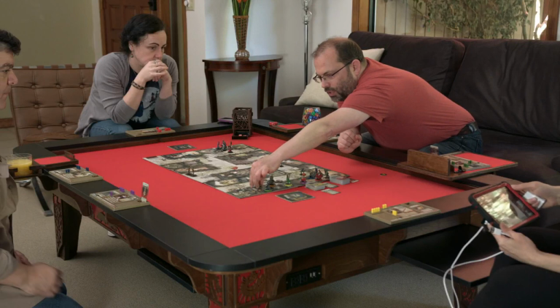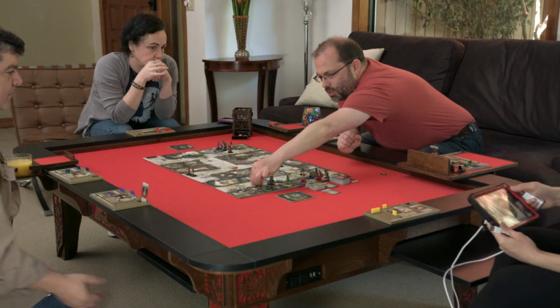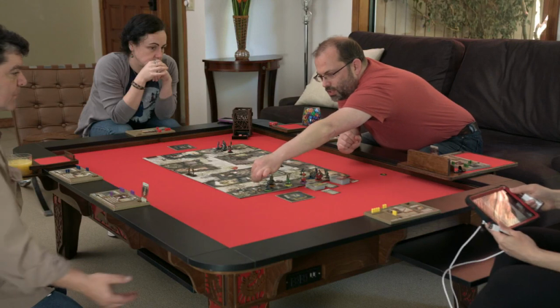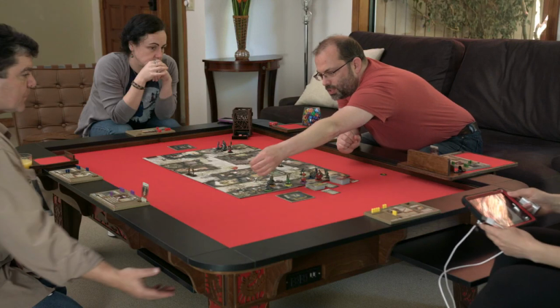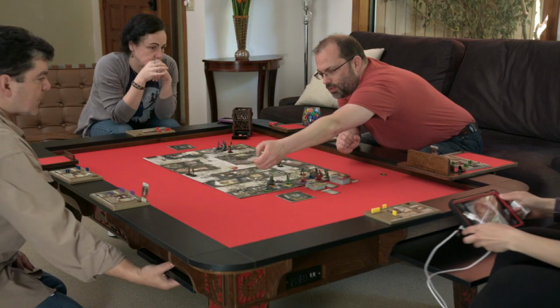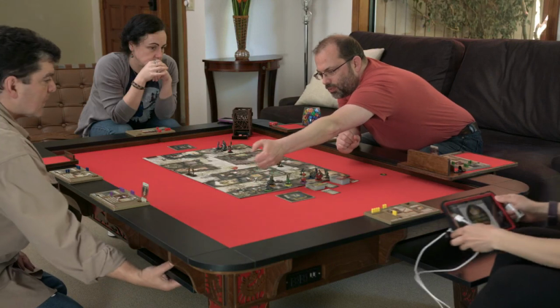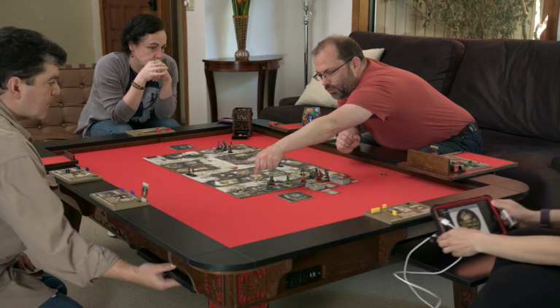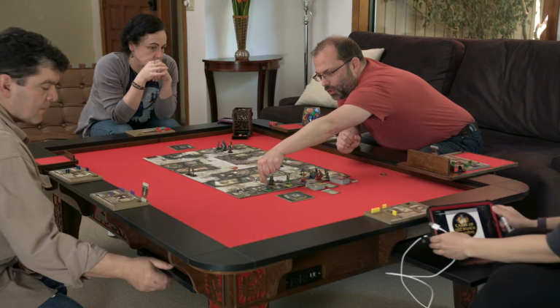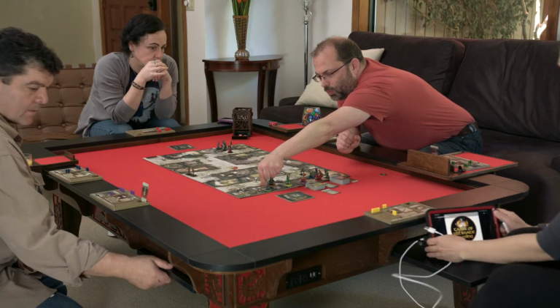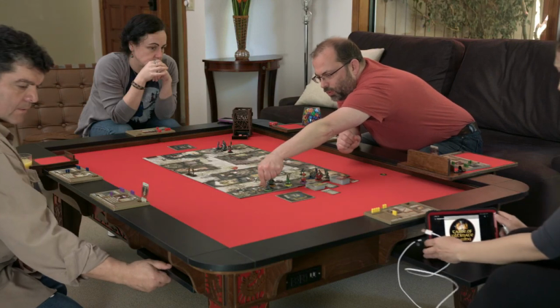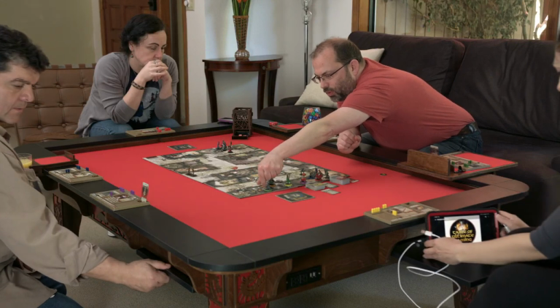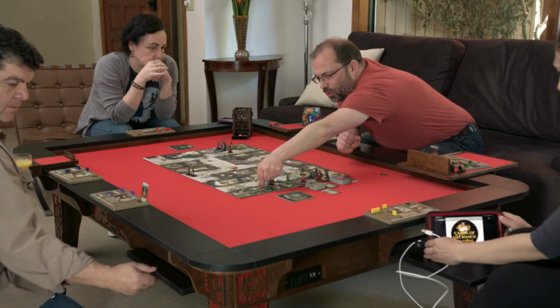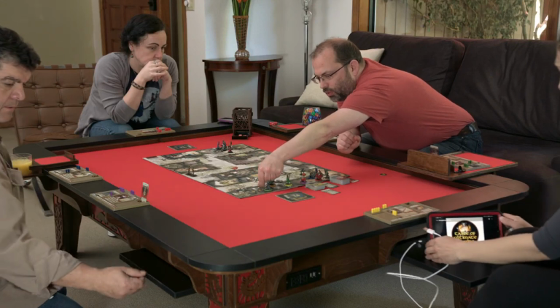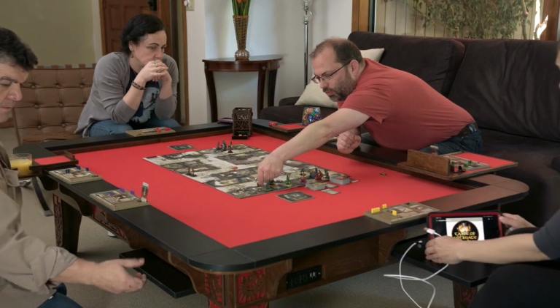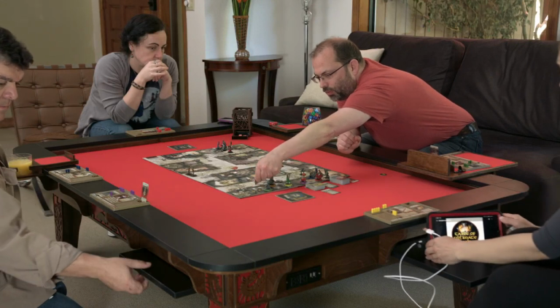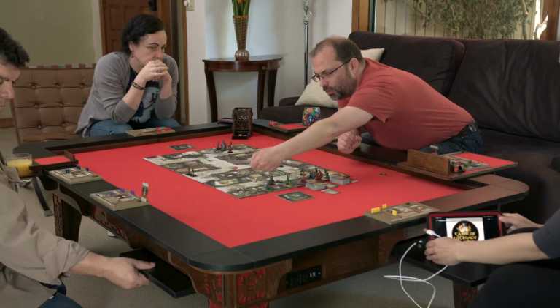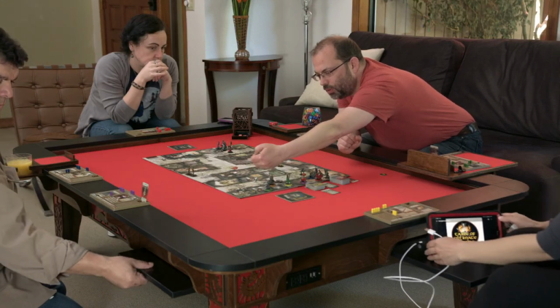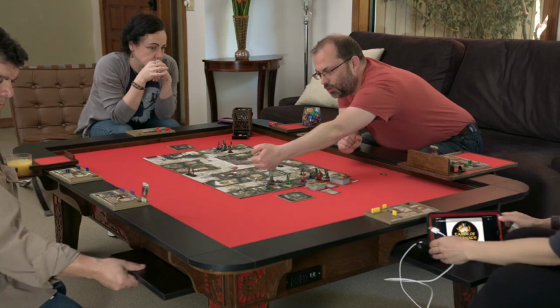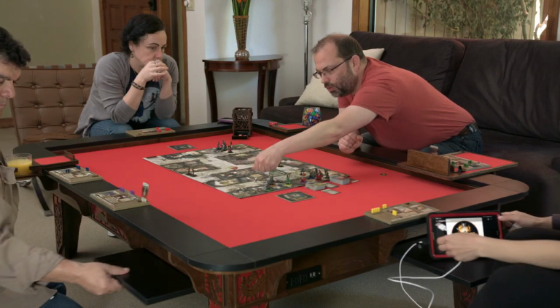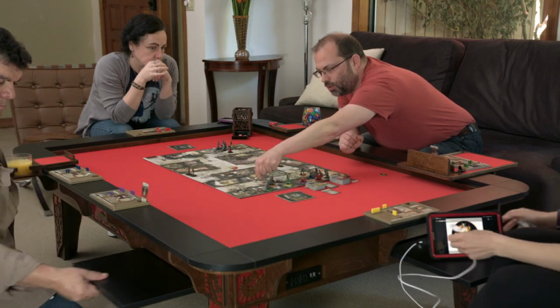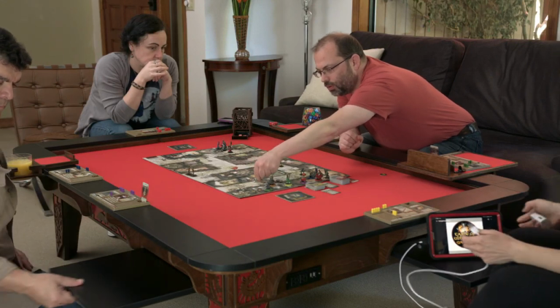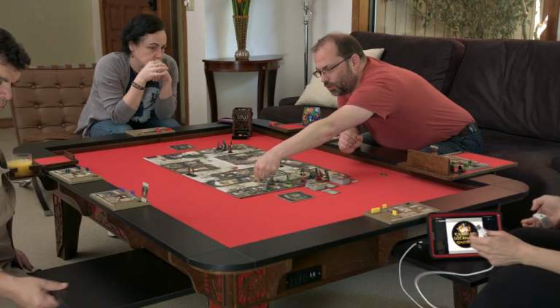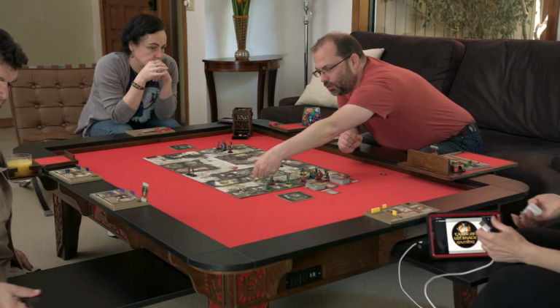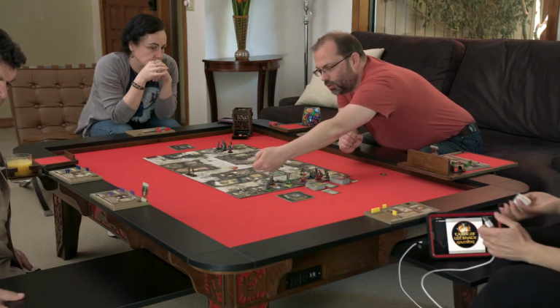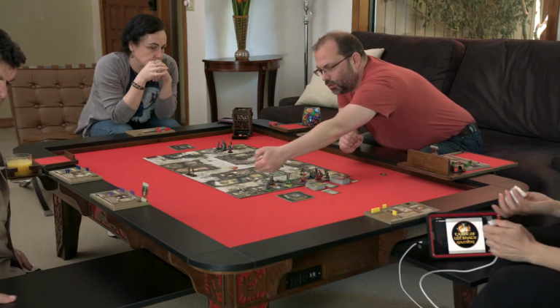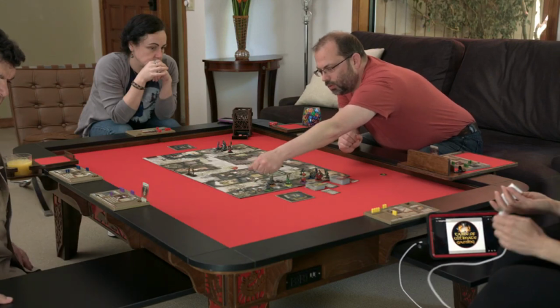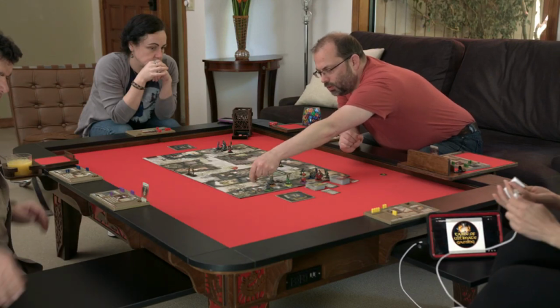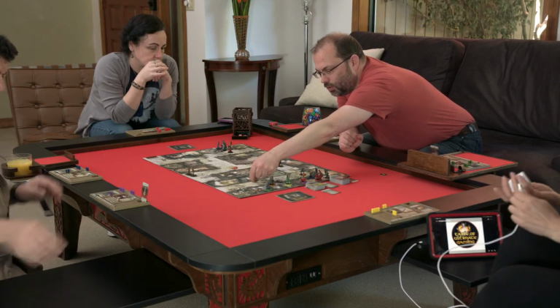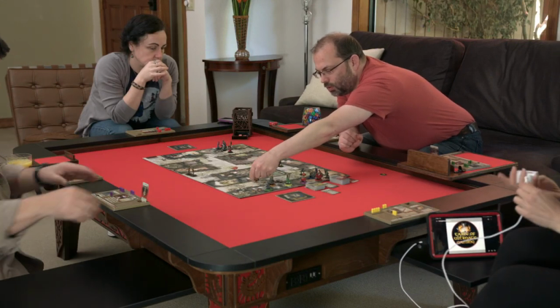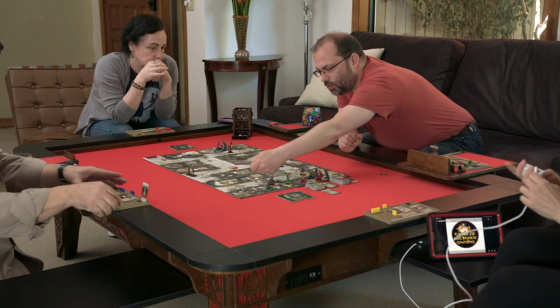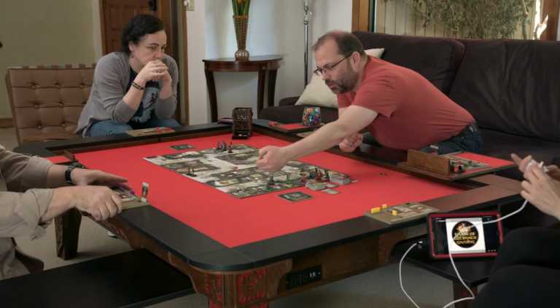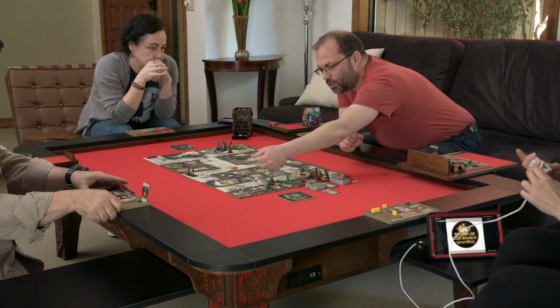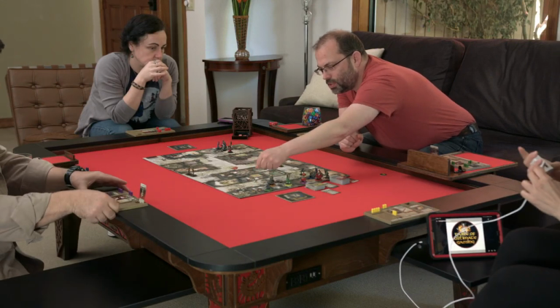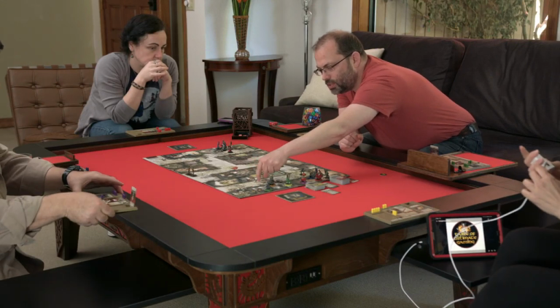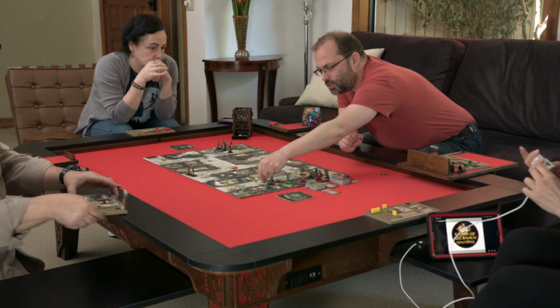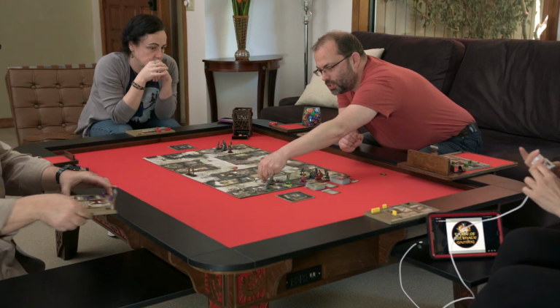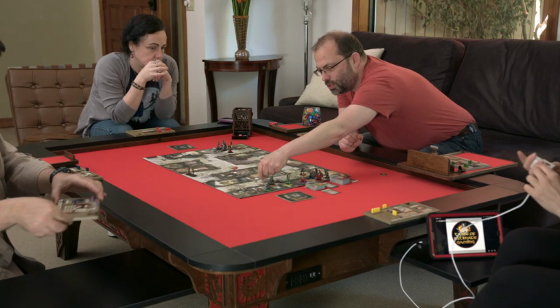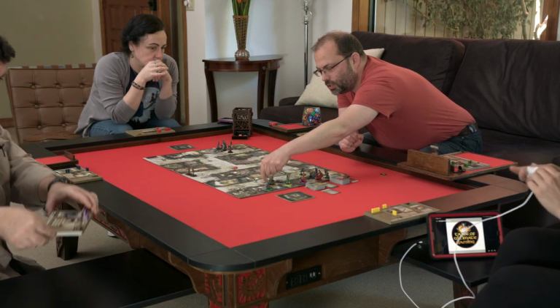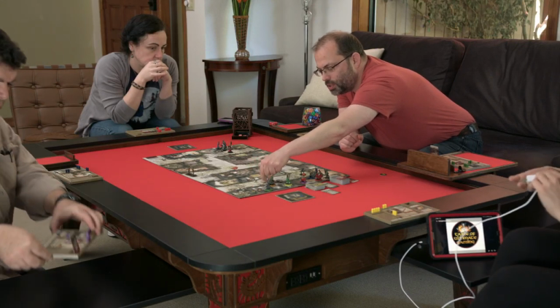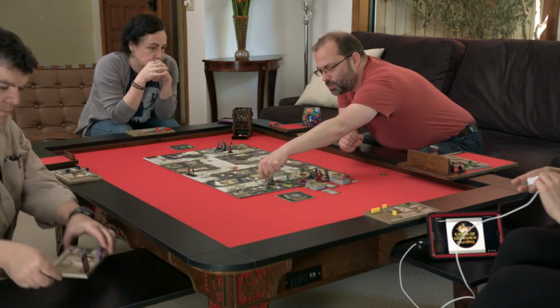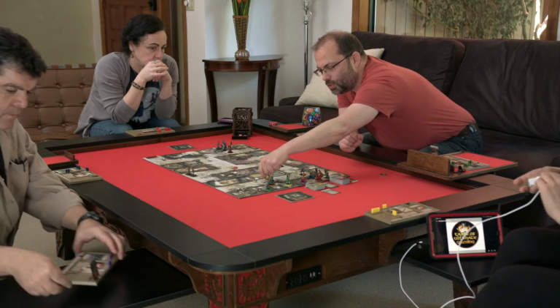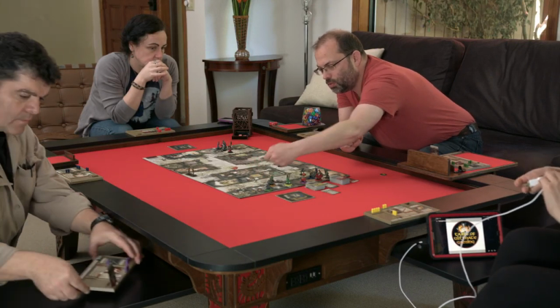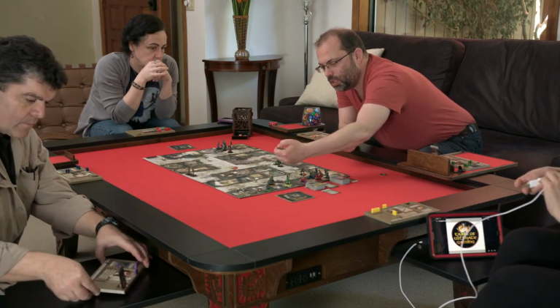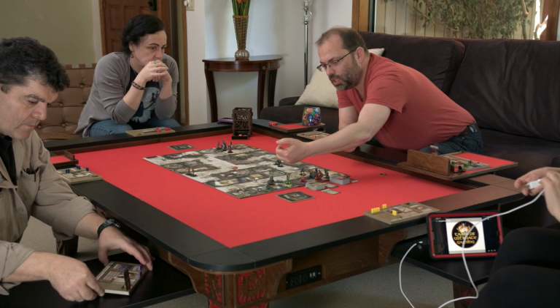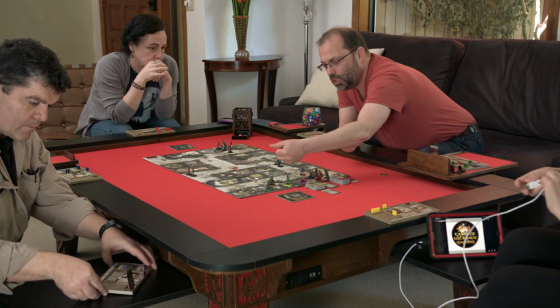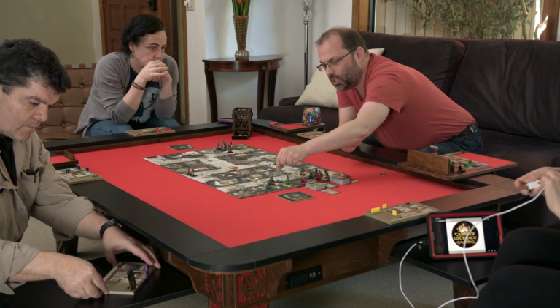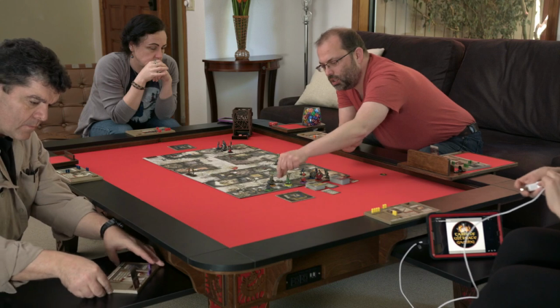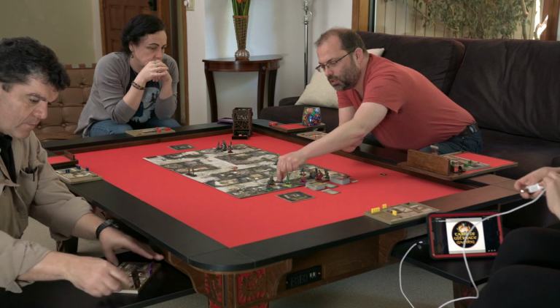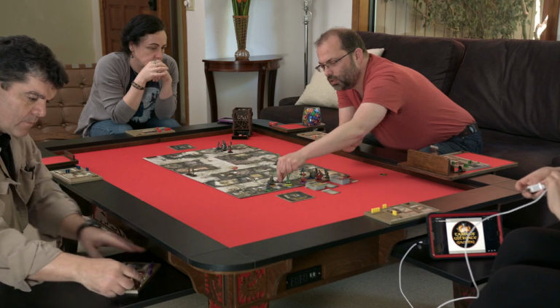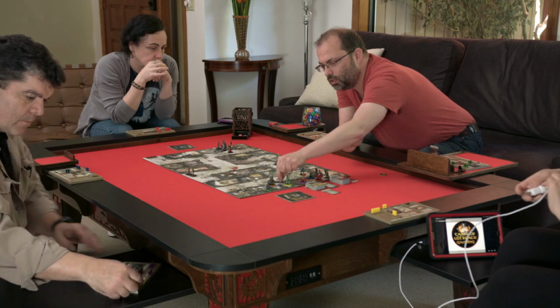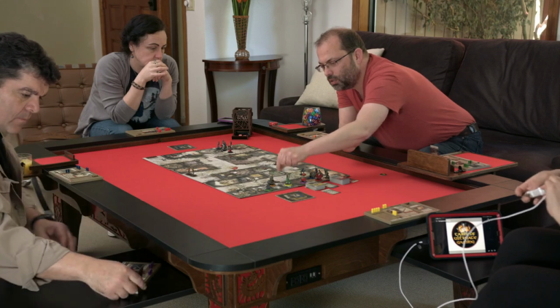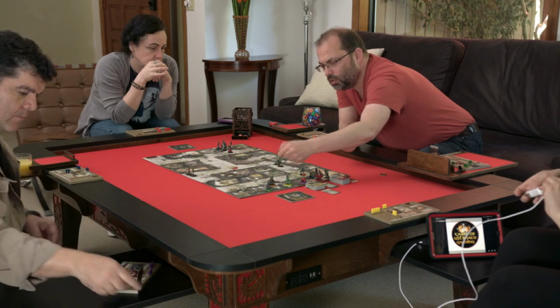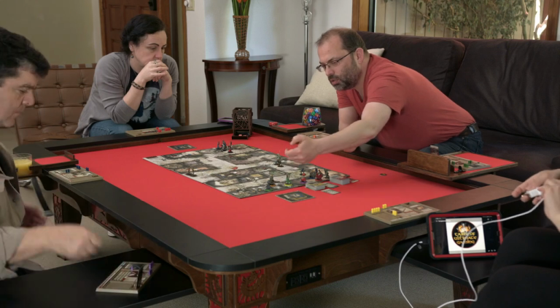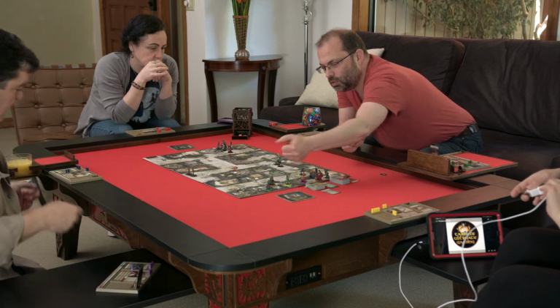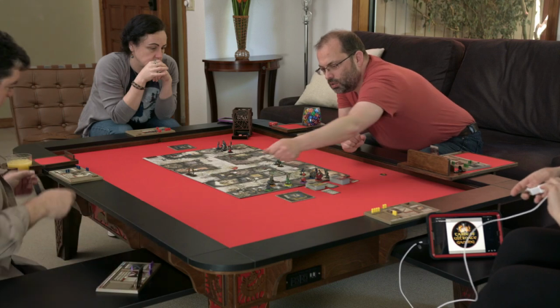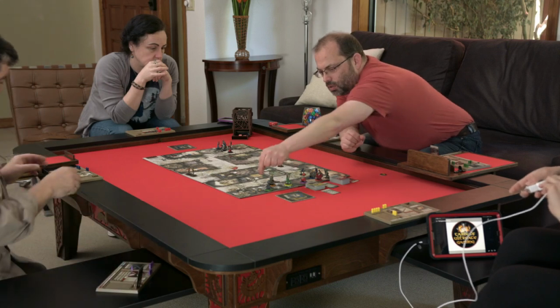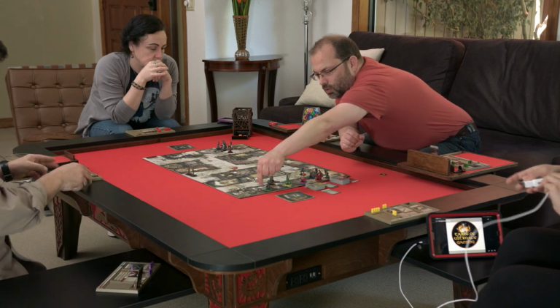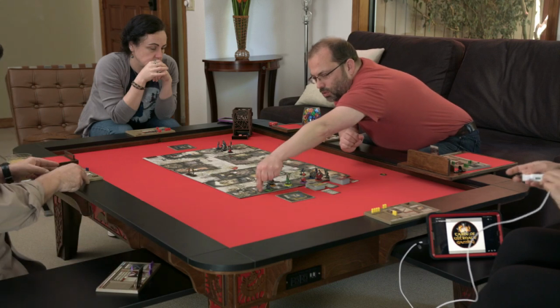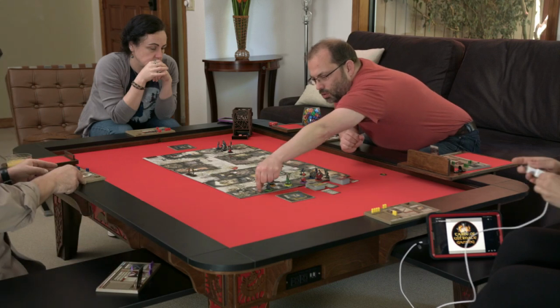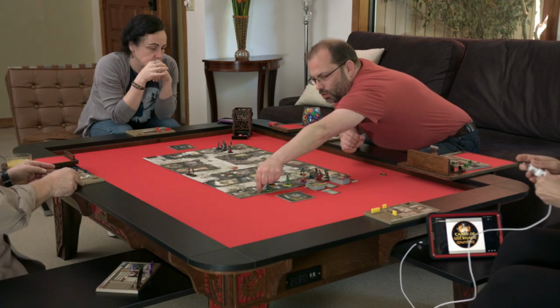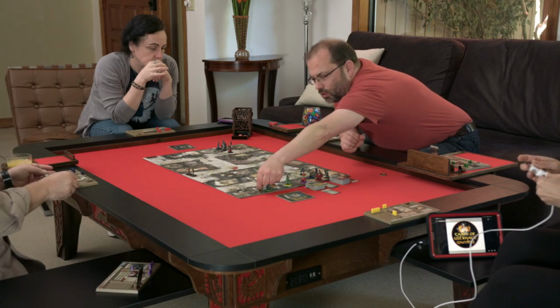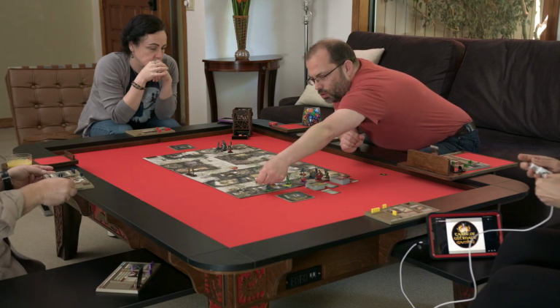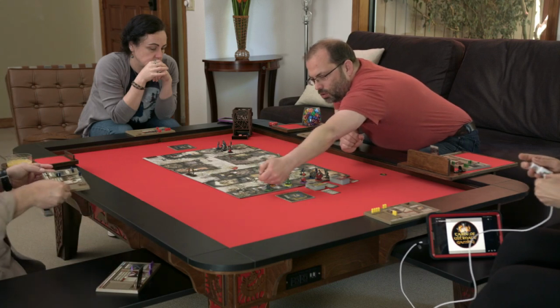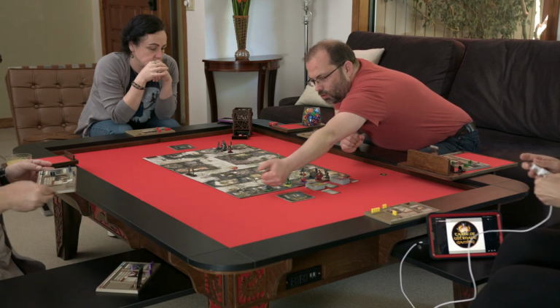Table of Ultimate Gaming — designed and manufactured by gamers, for gamers. Play your games, your way.